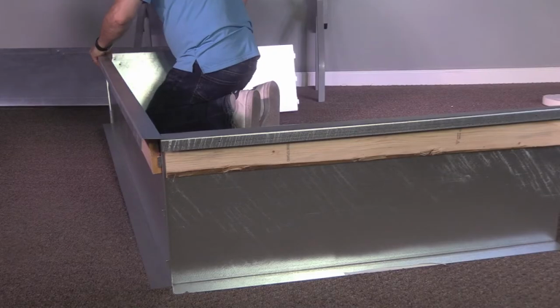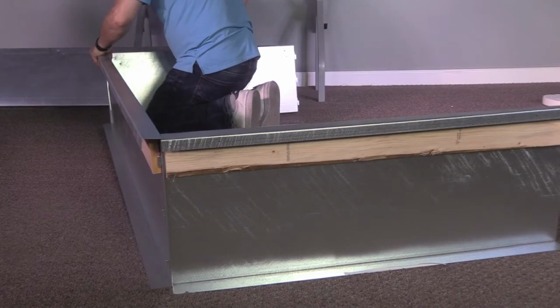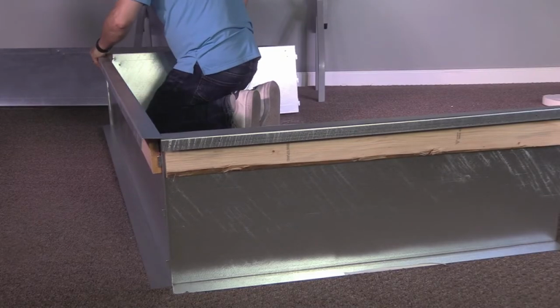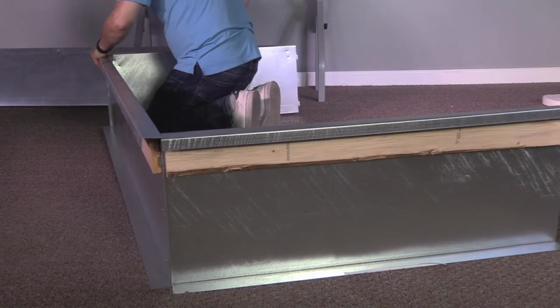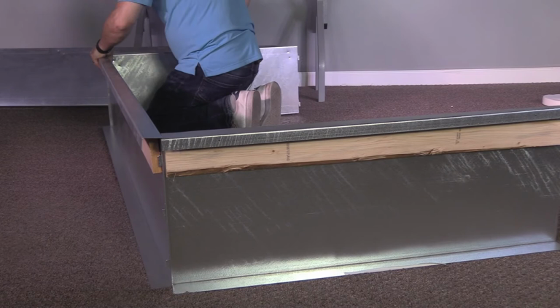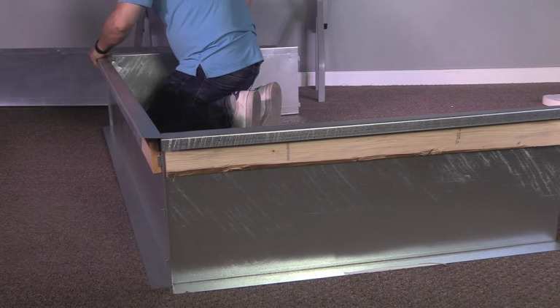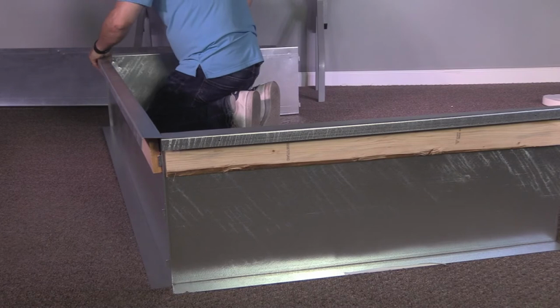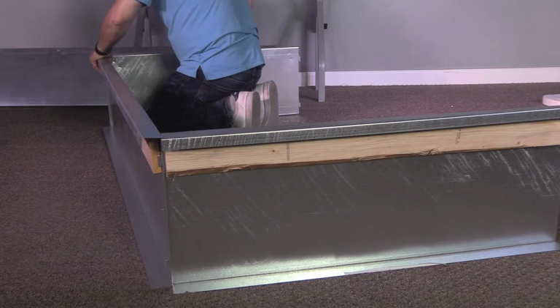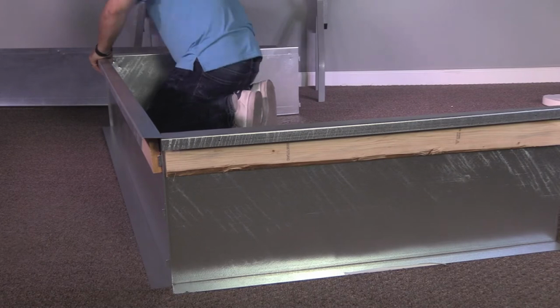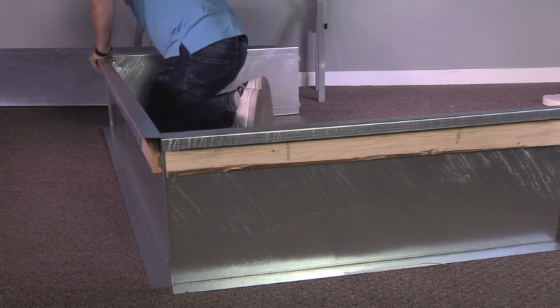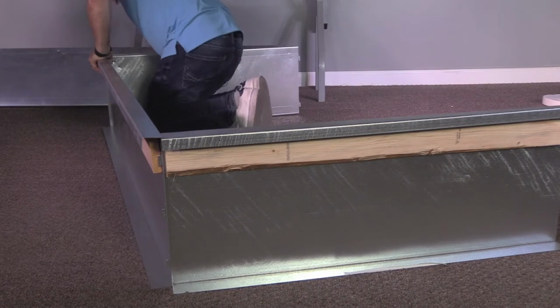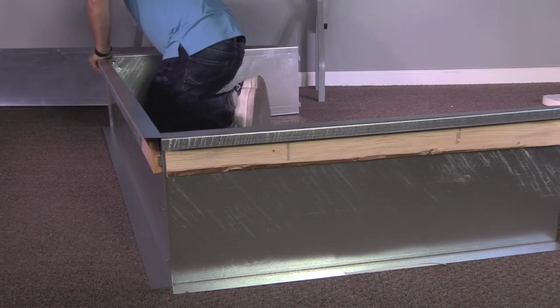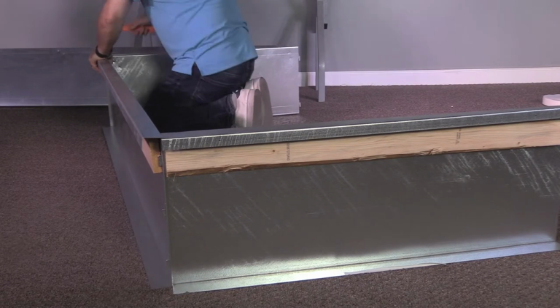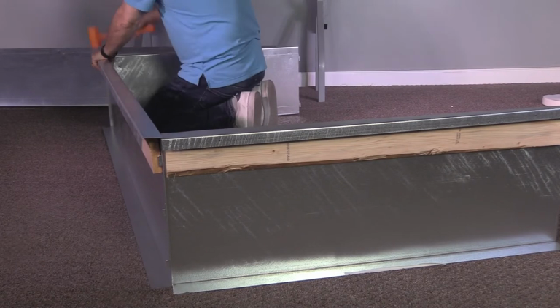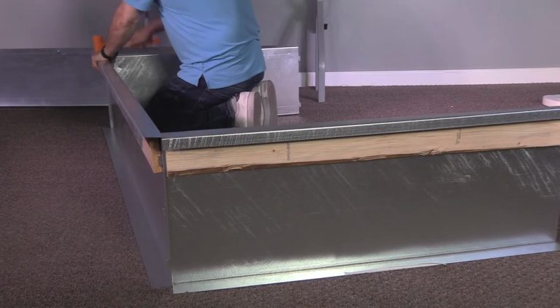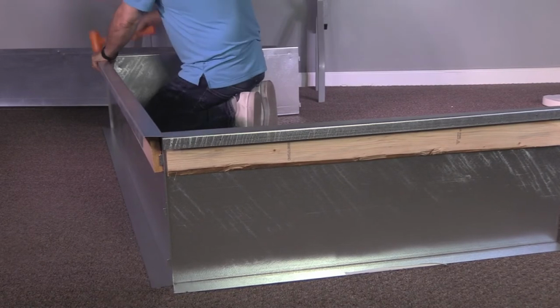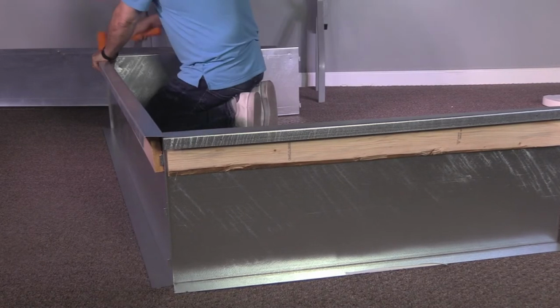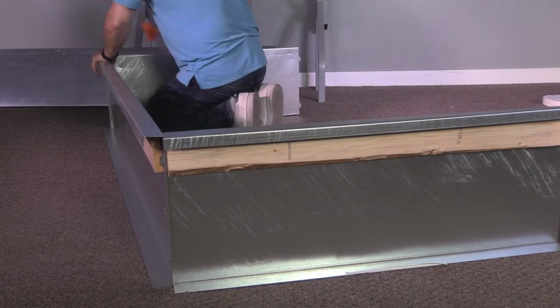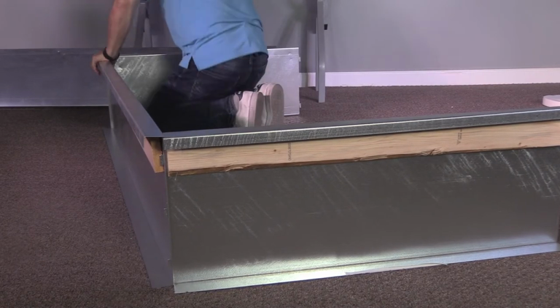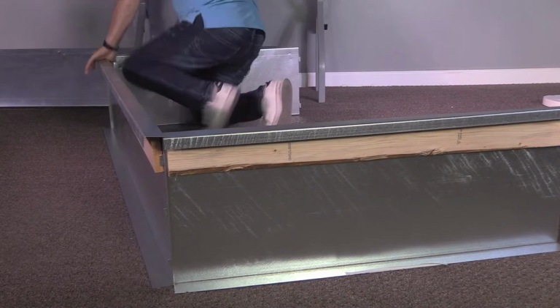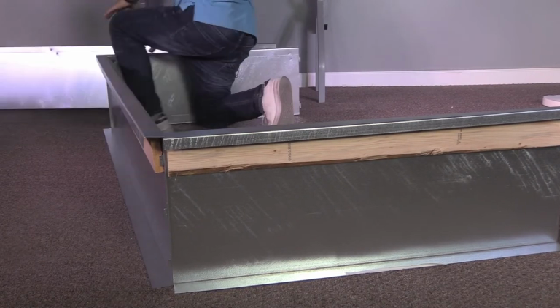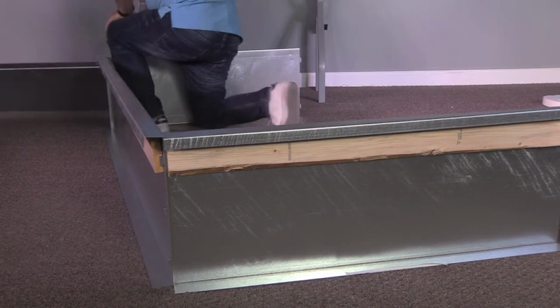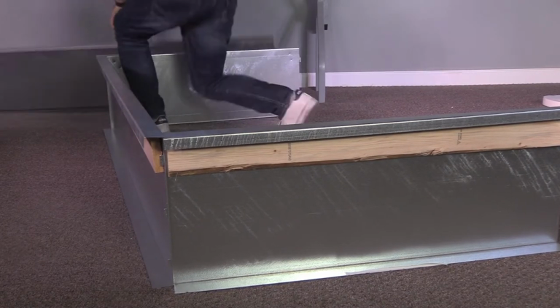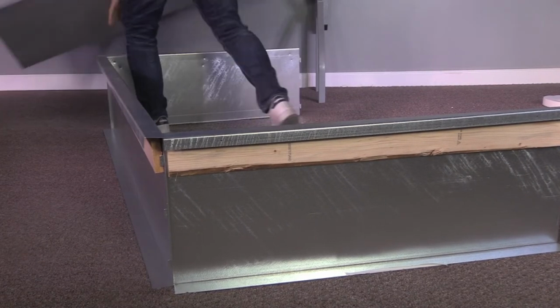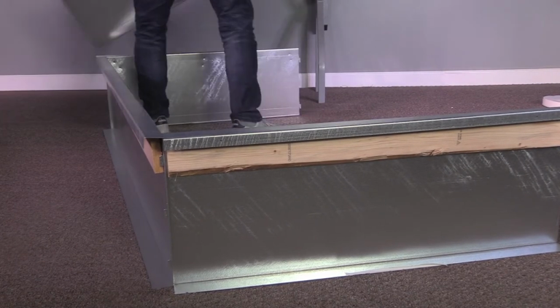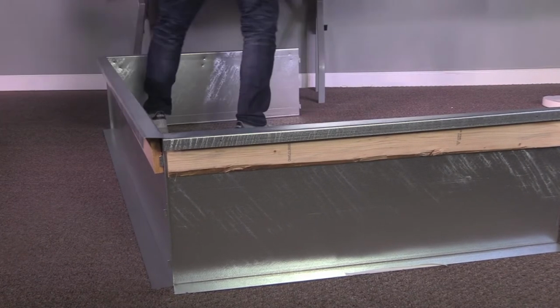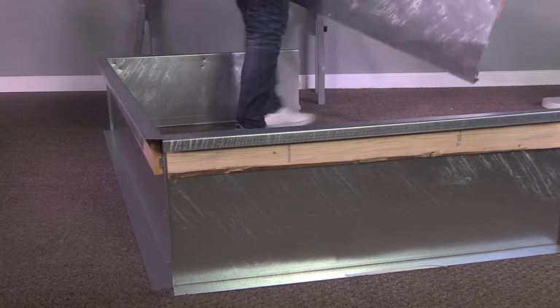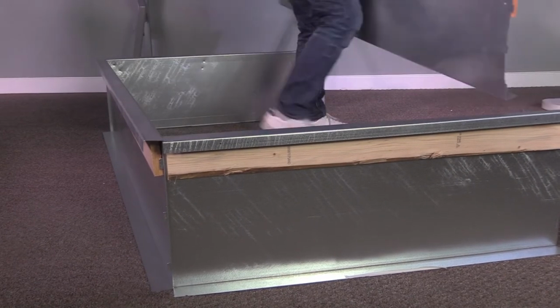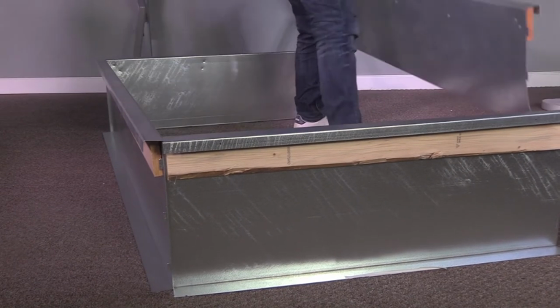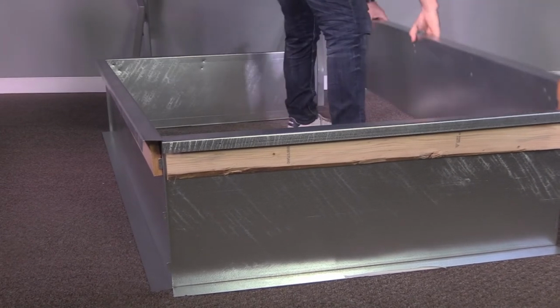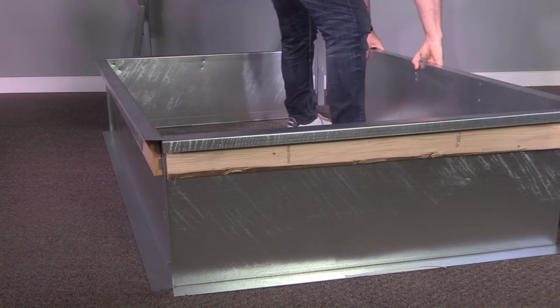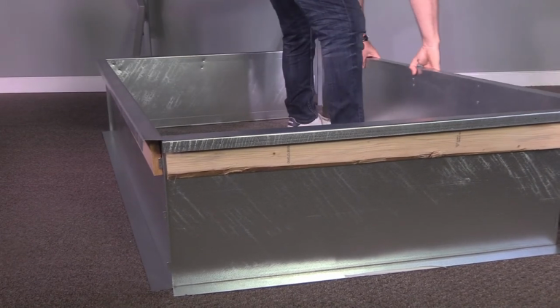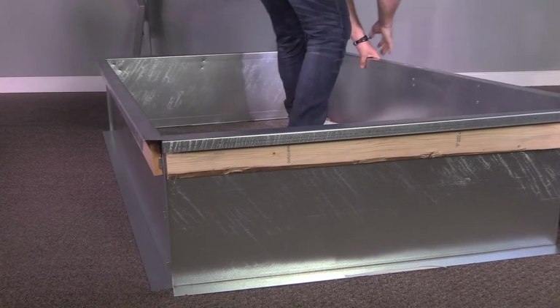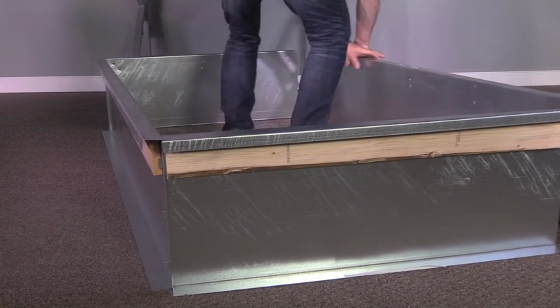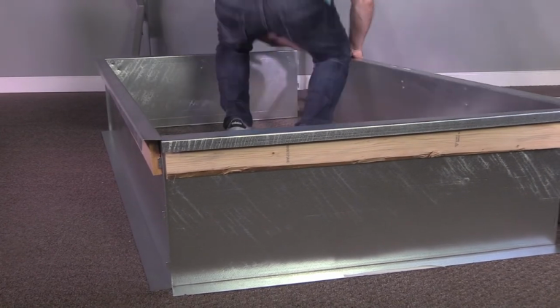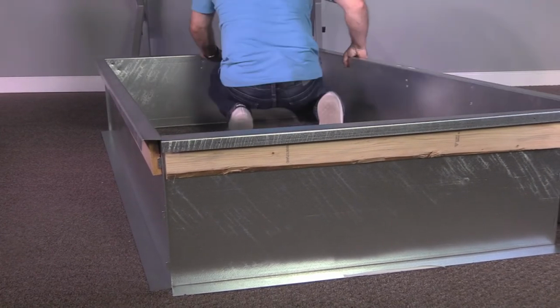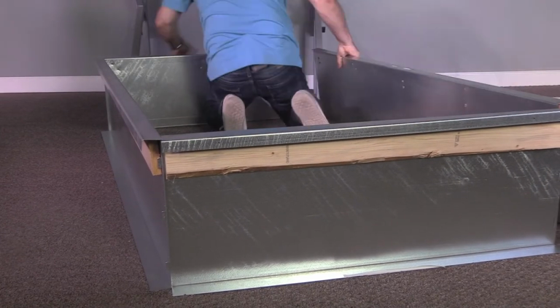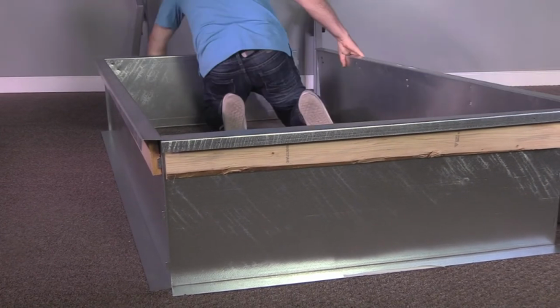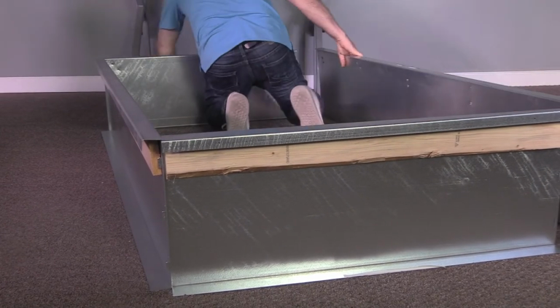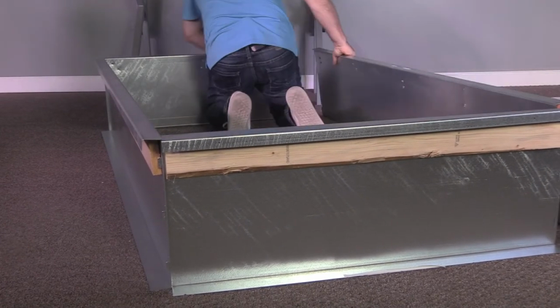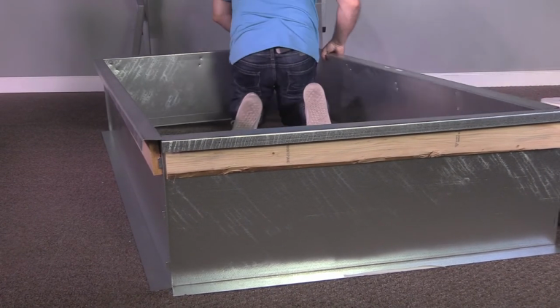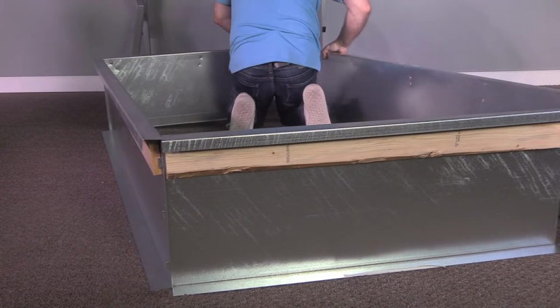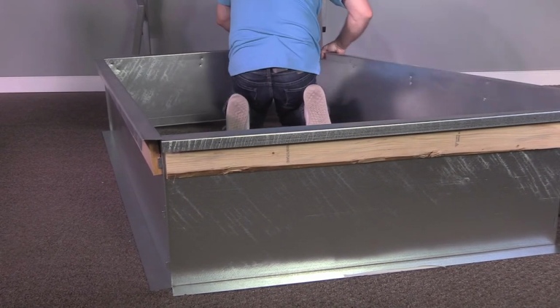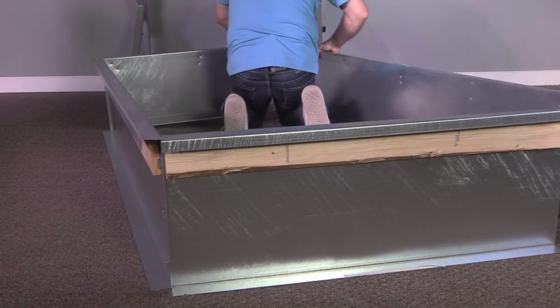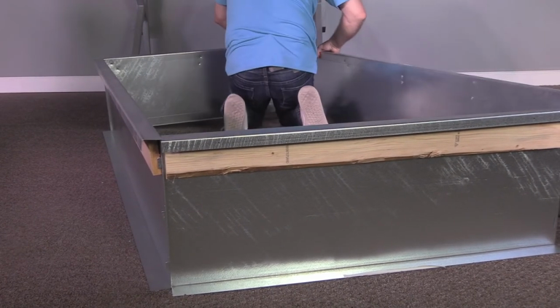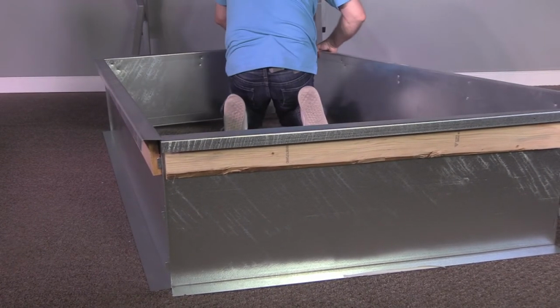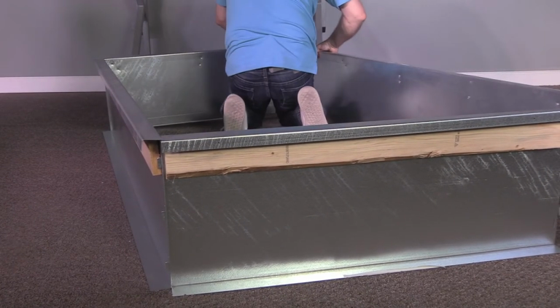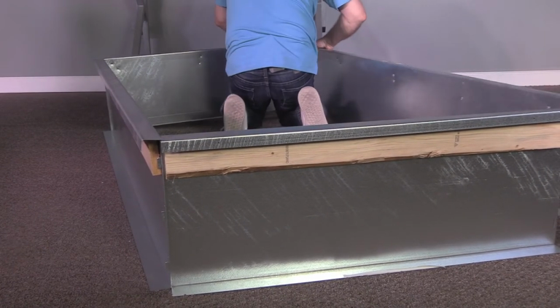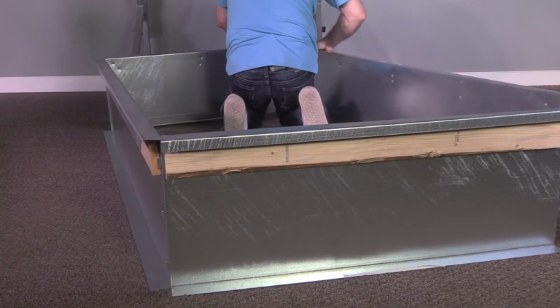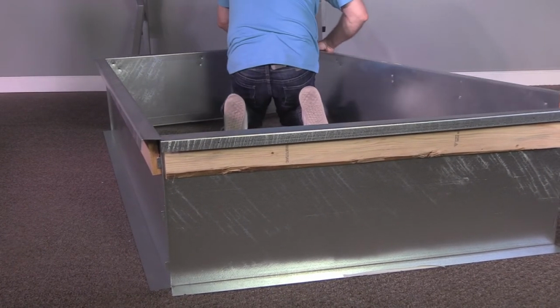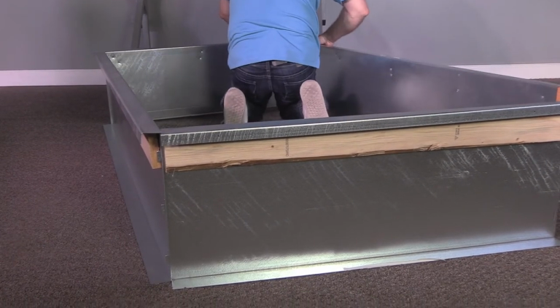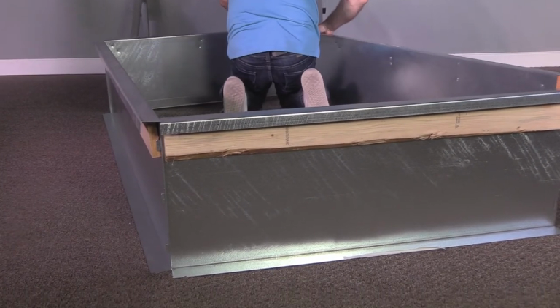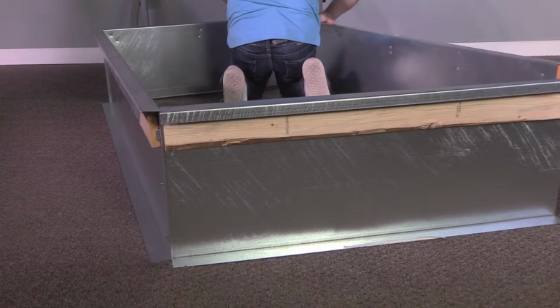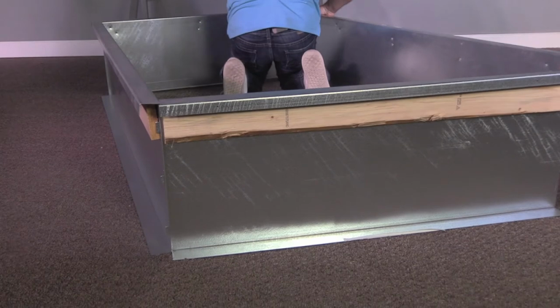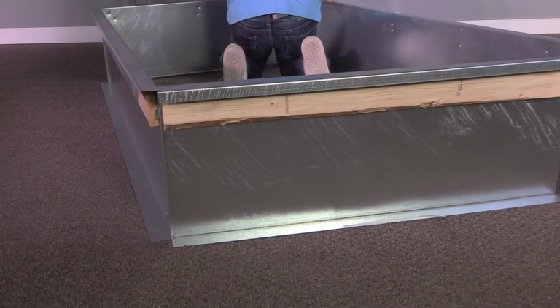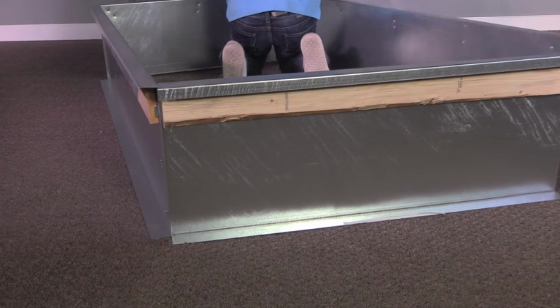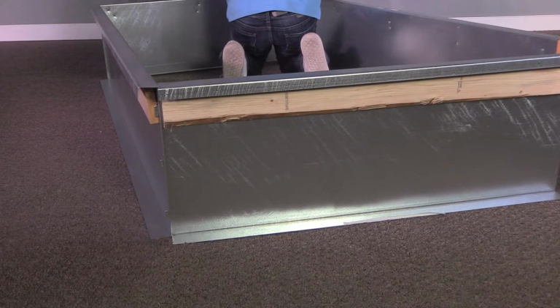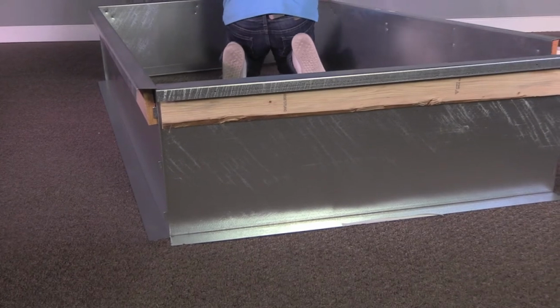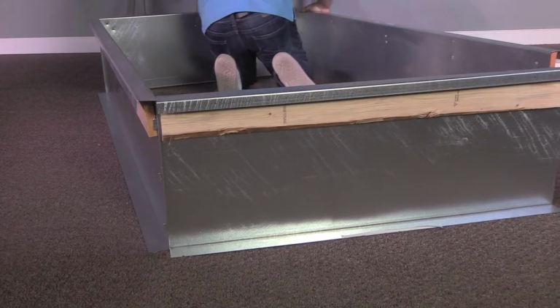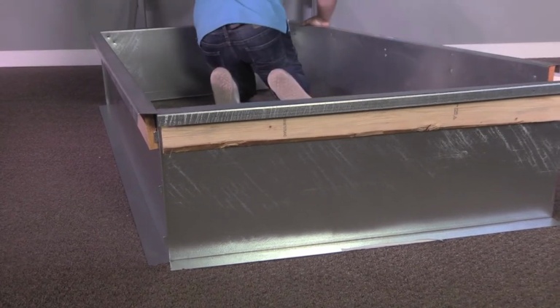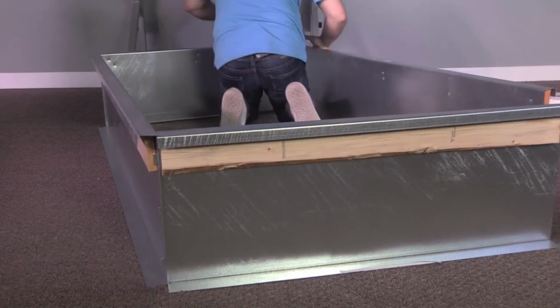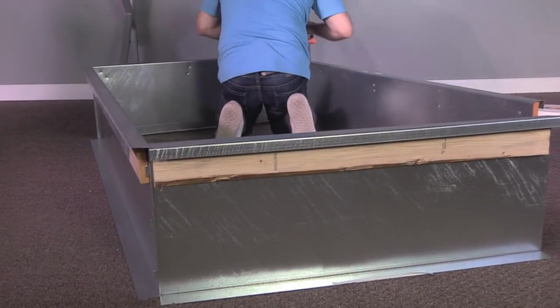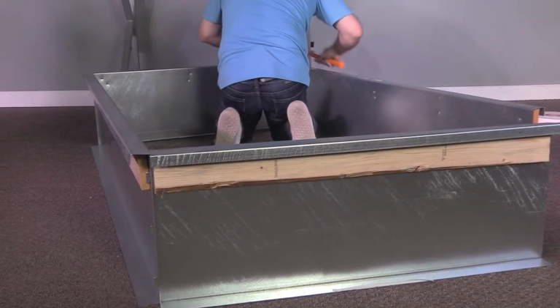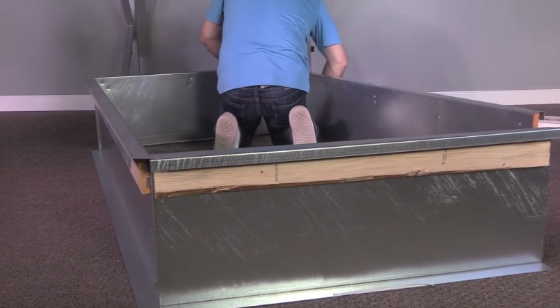Warning: you don't want to incorrectly connect curb parts. They're very easy to go together, but they're not so easy to separate.